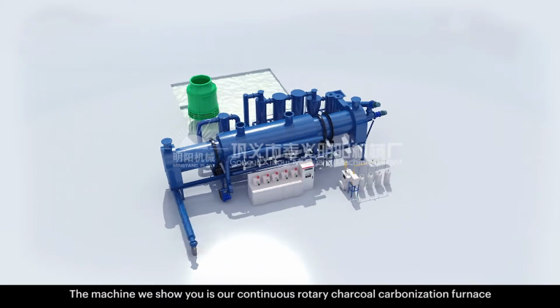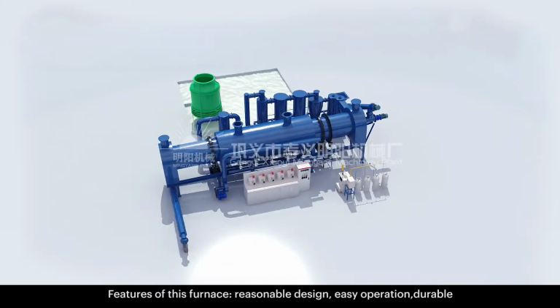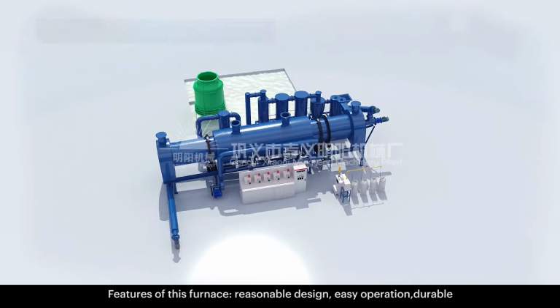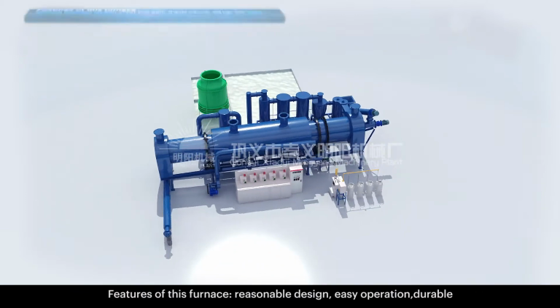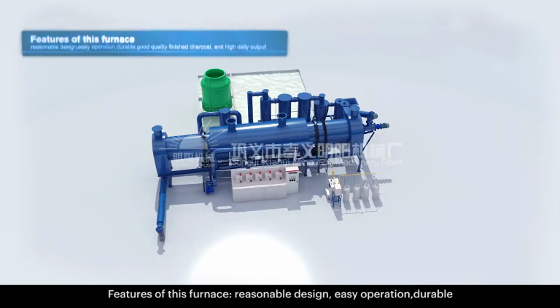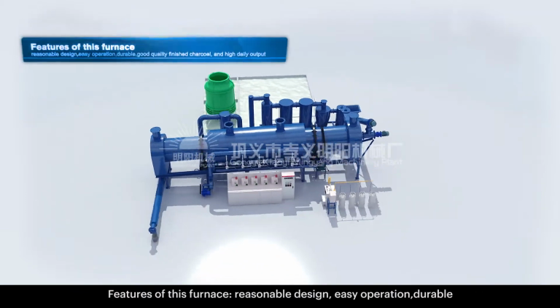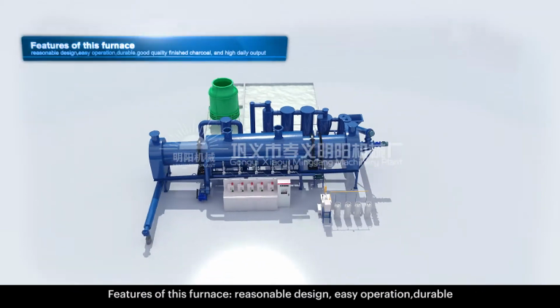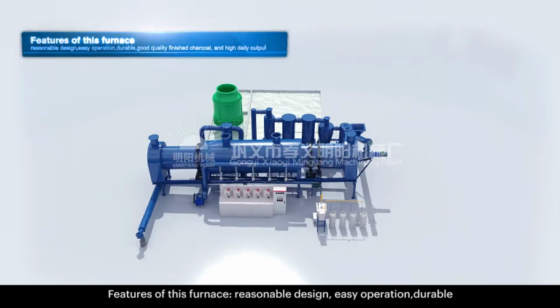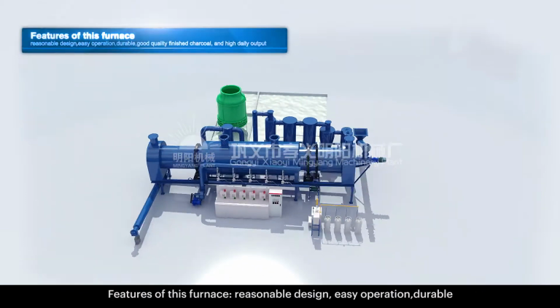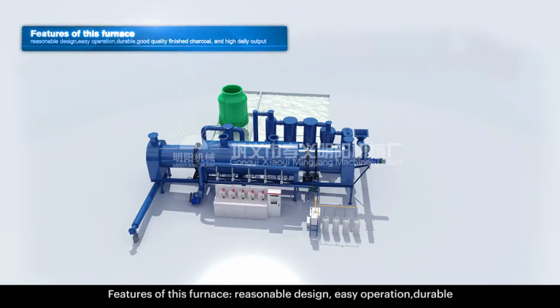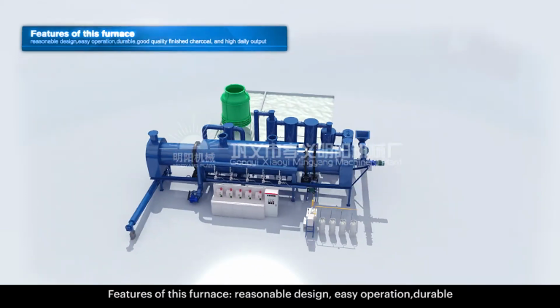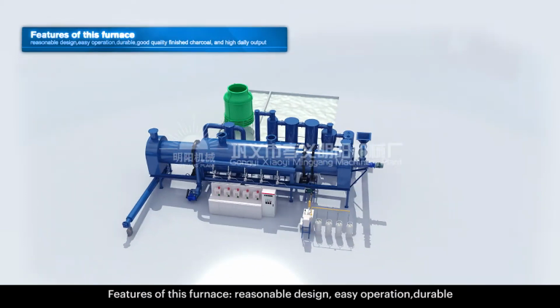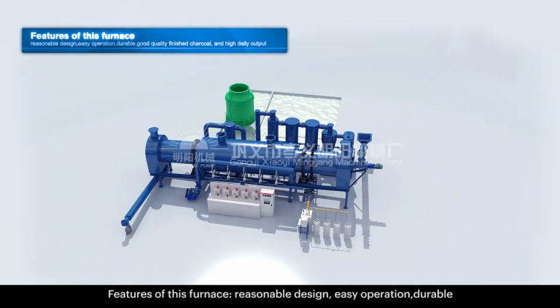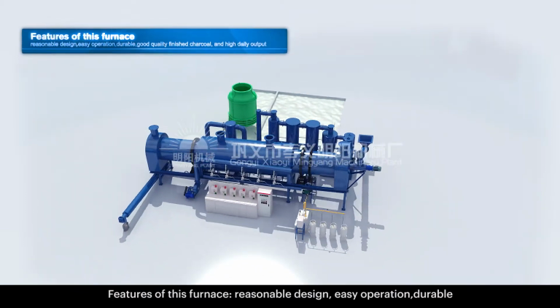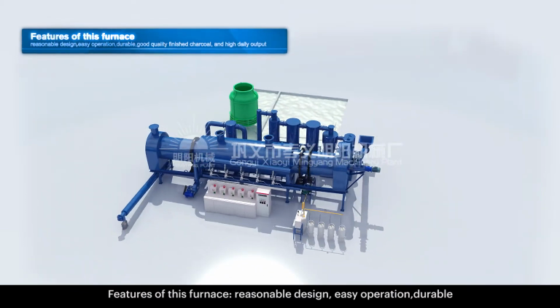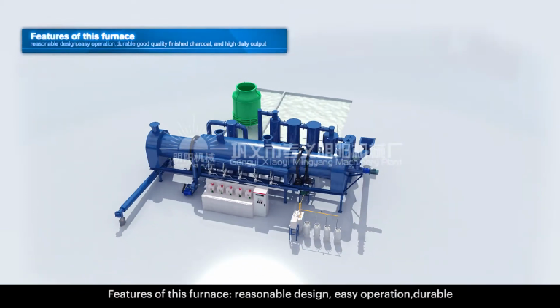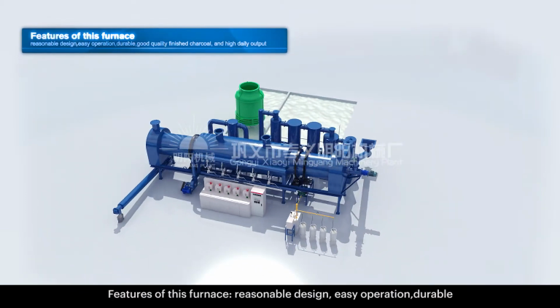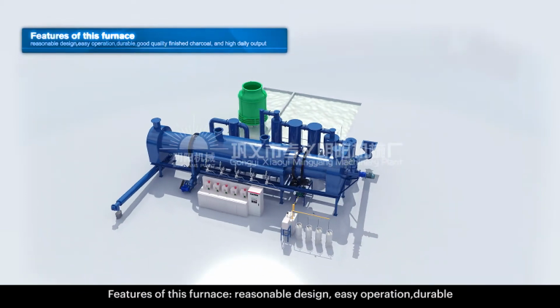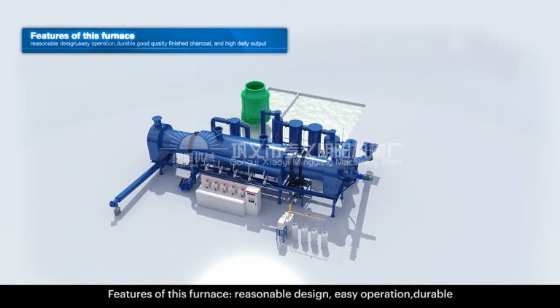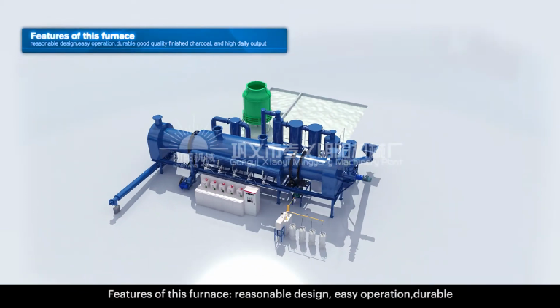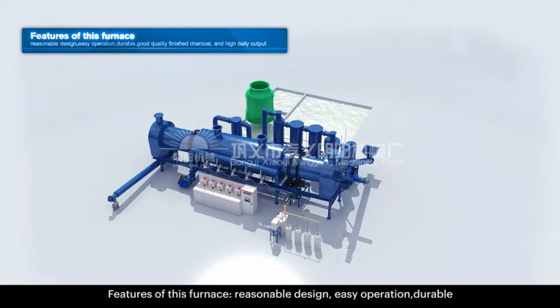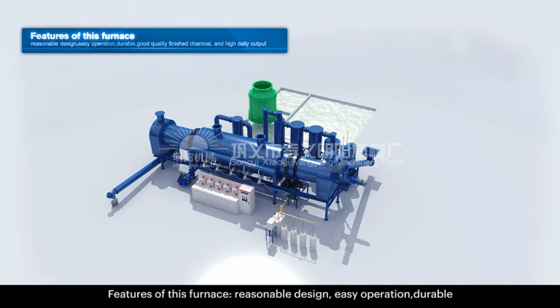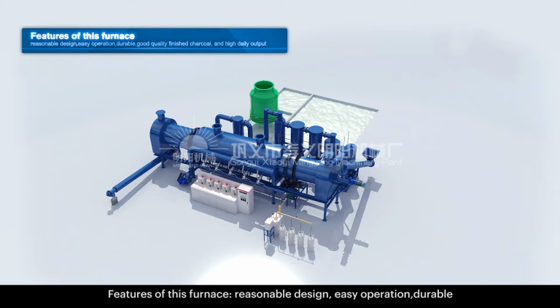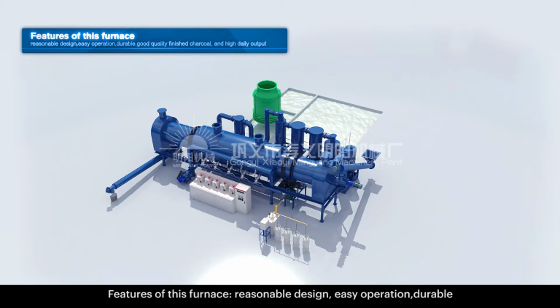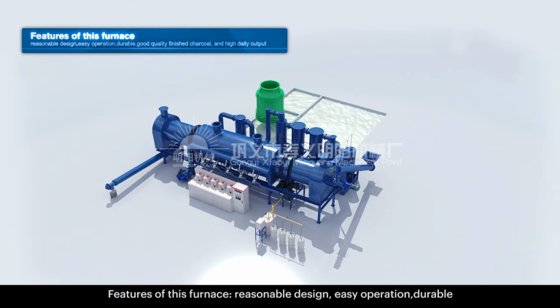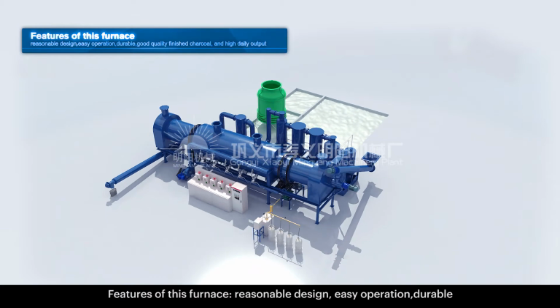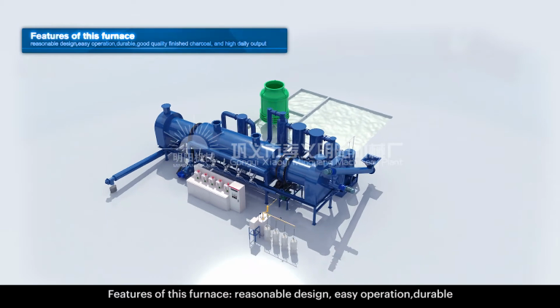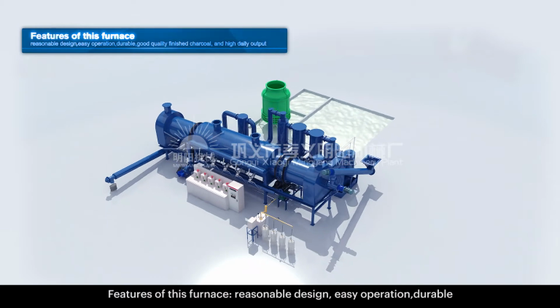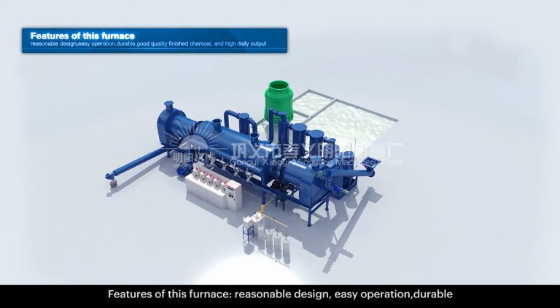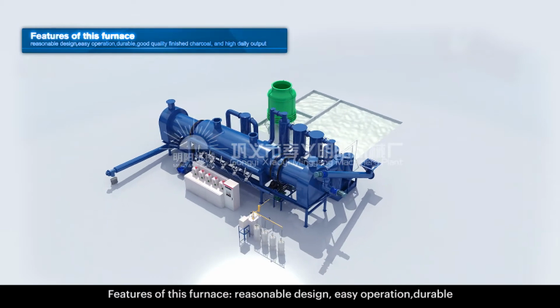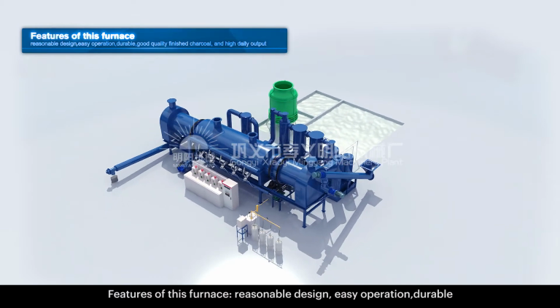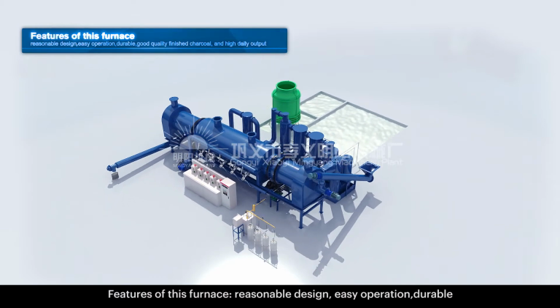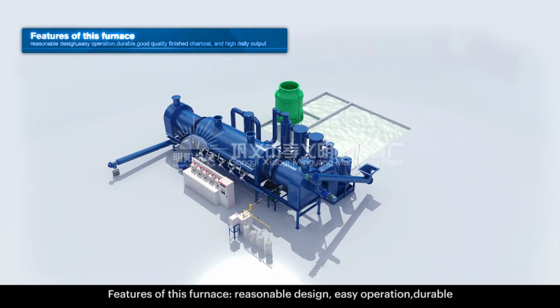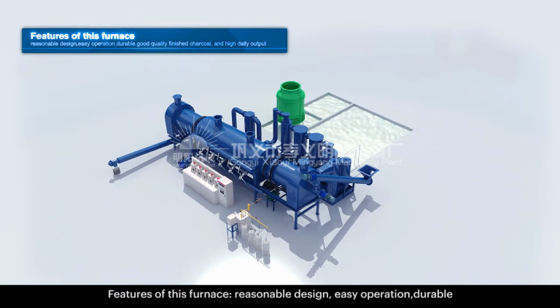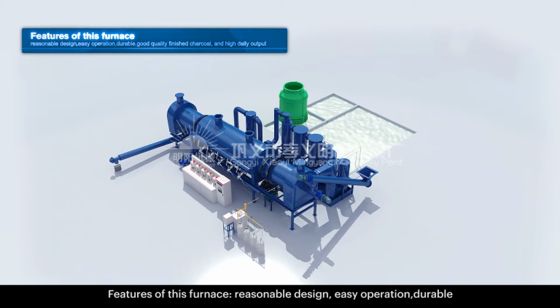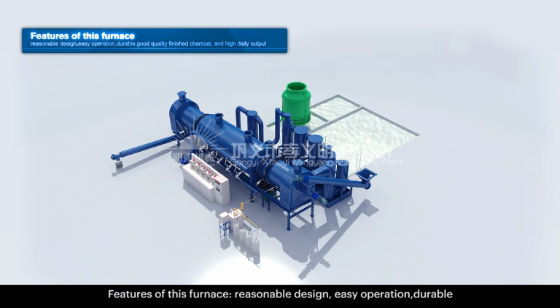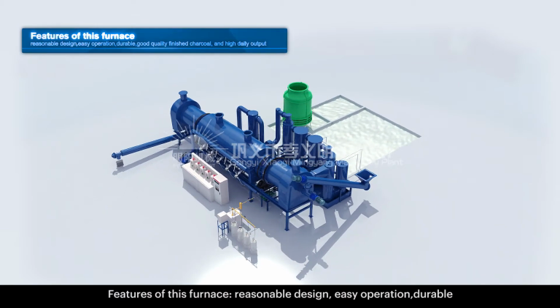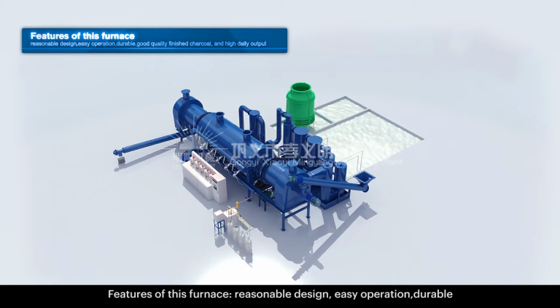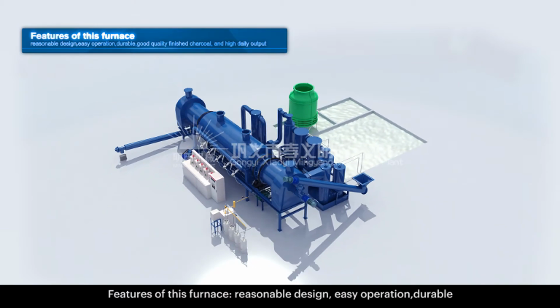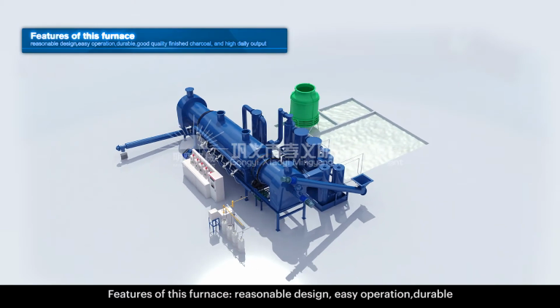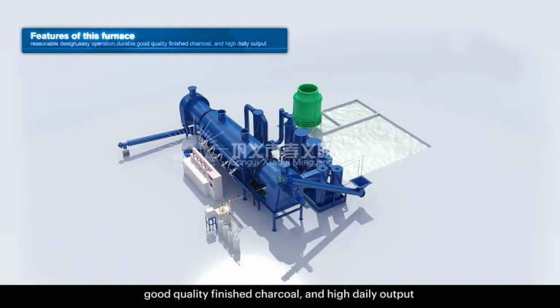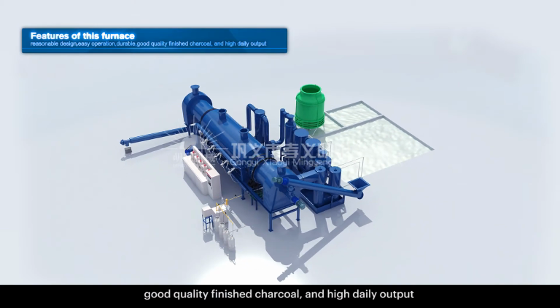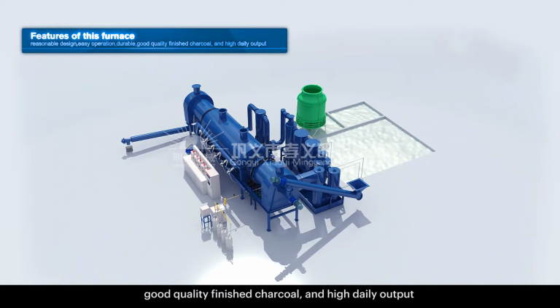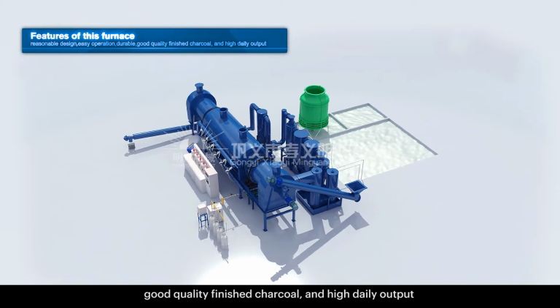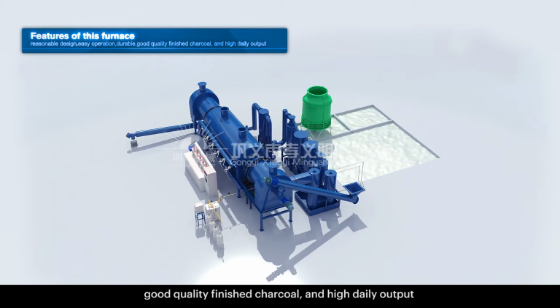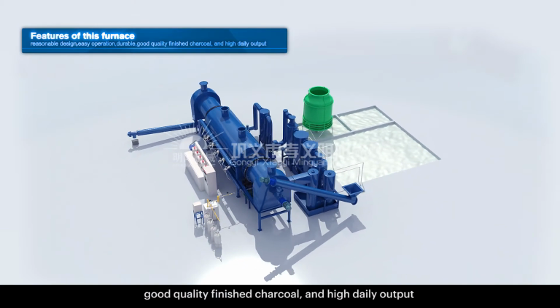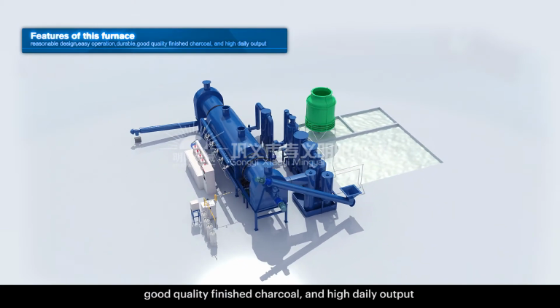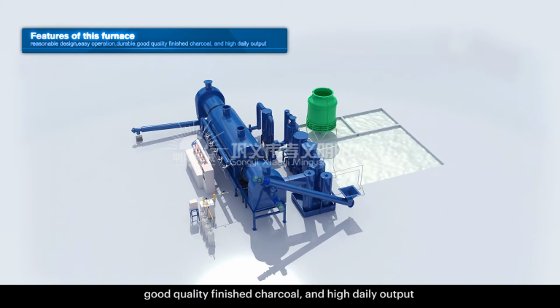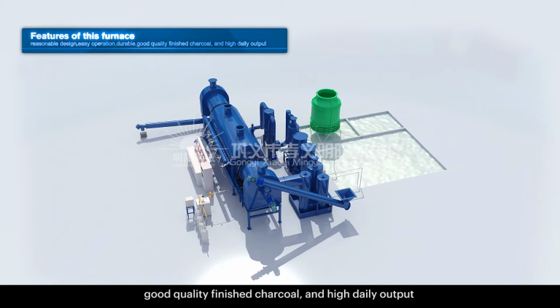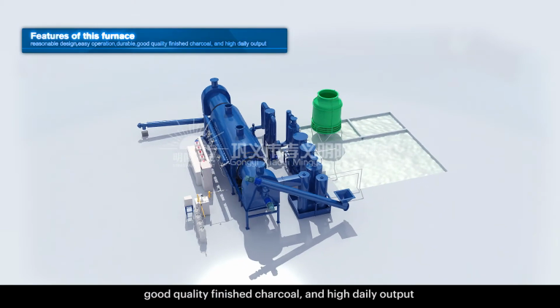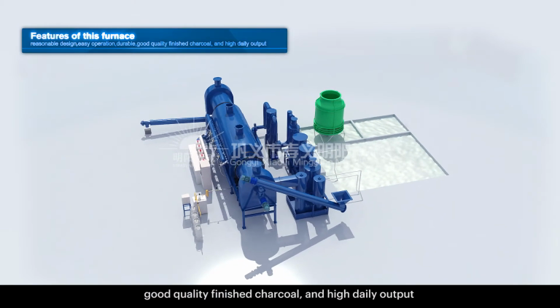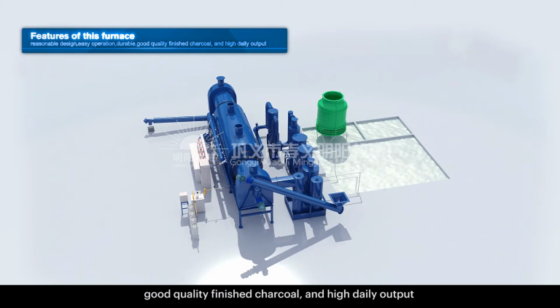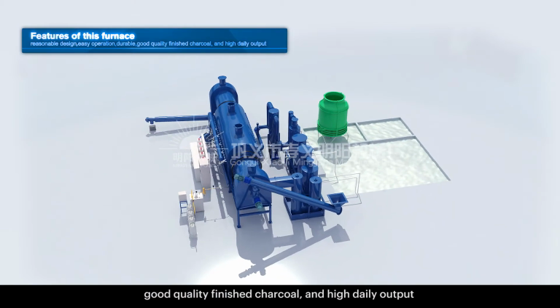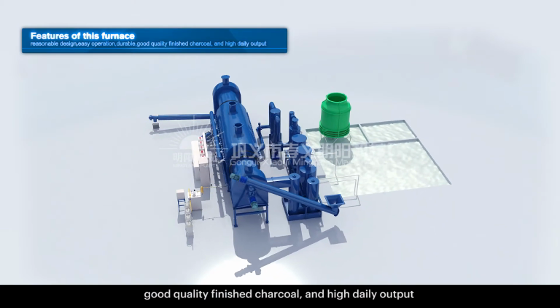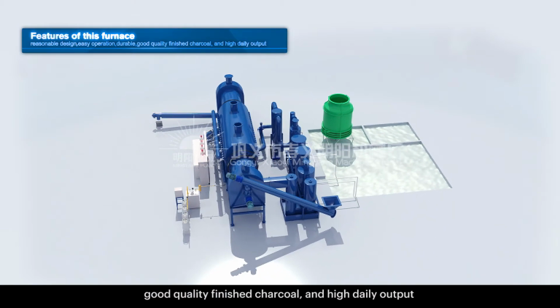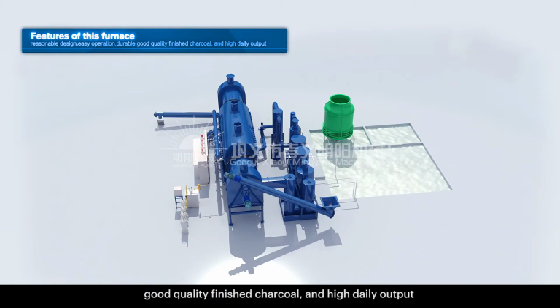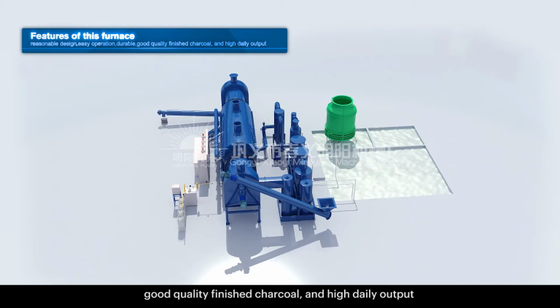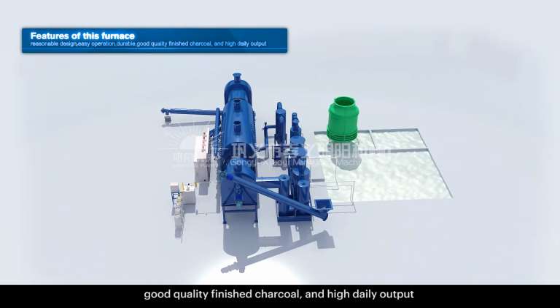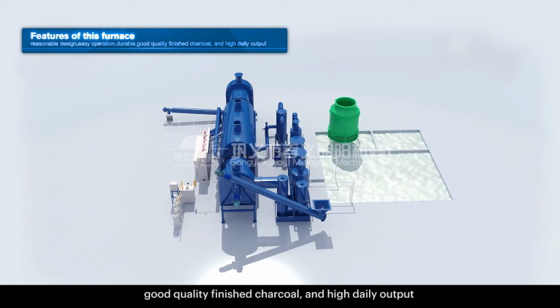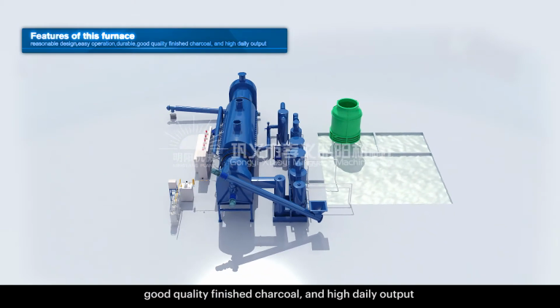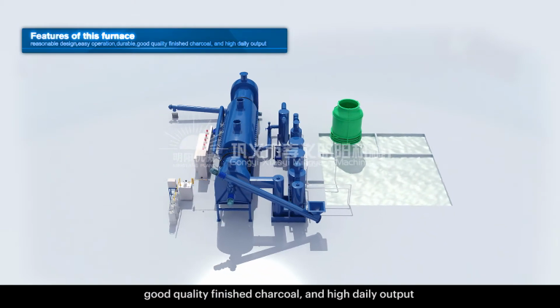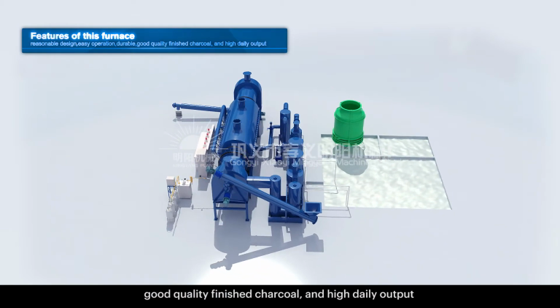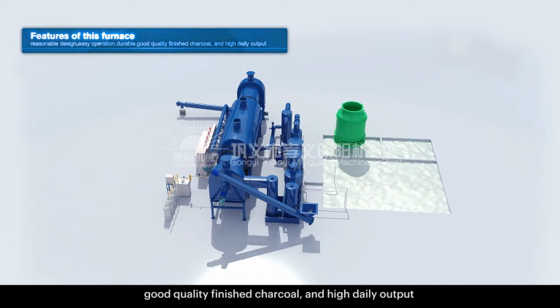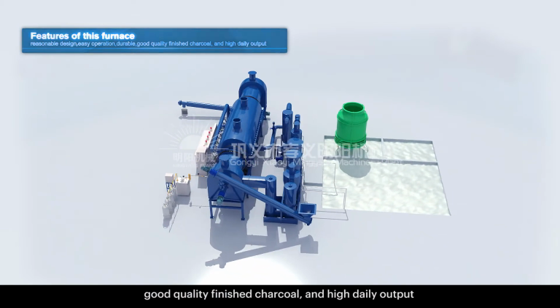Features of this furnace: reasonable design, easy operation, durable, good quality finished charcoal, and high daily output.